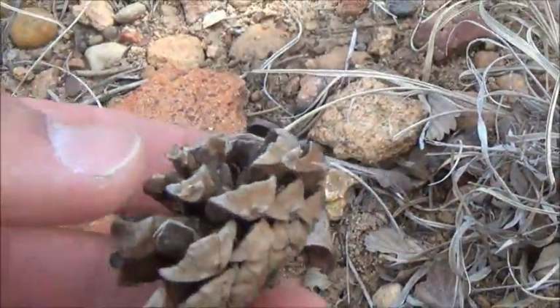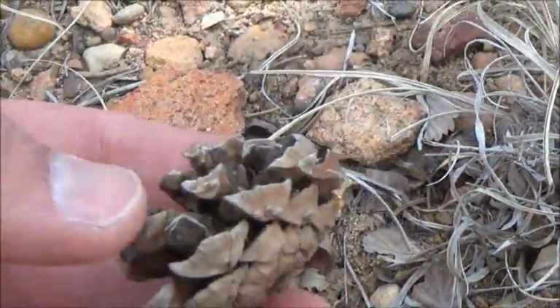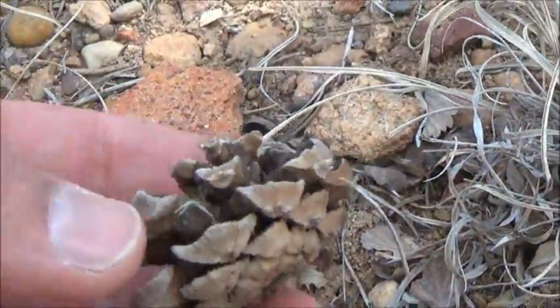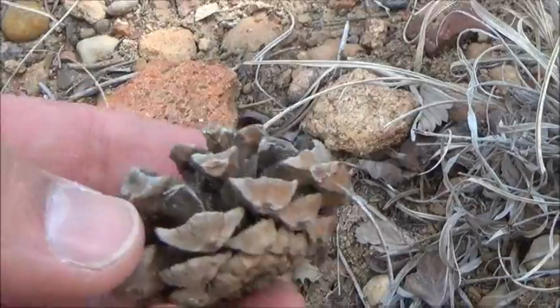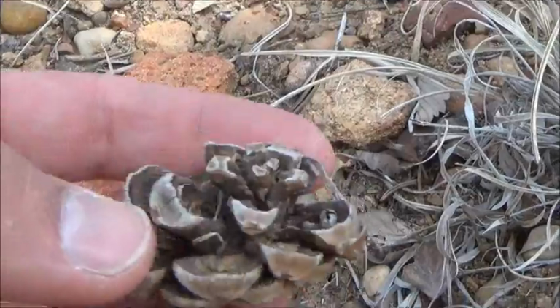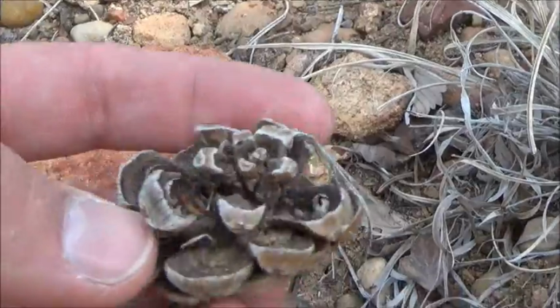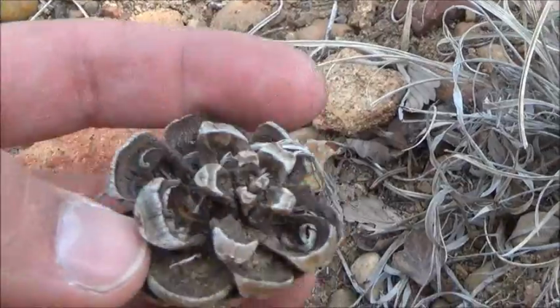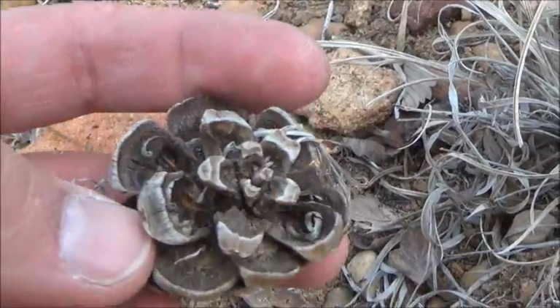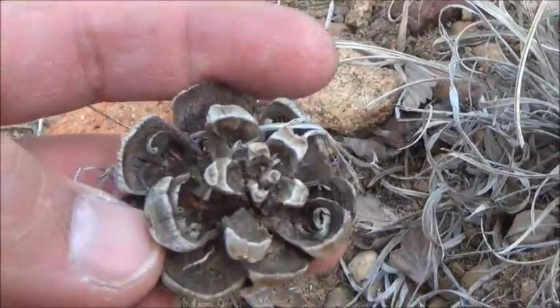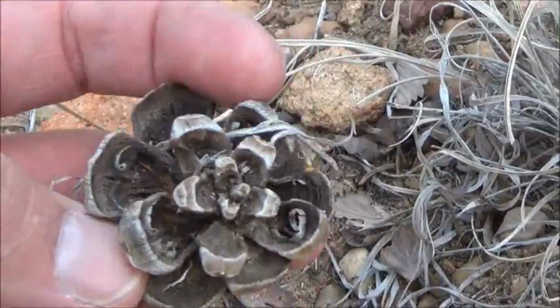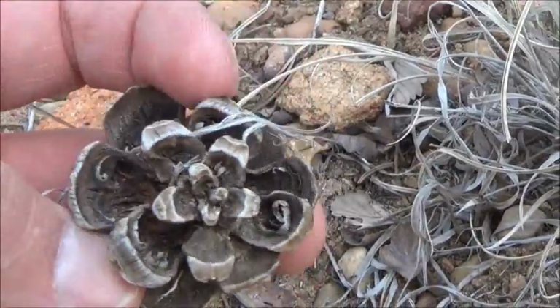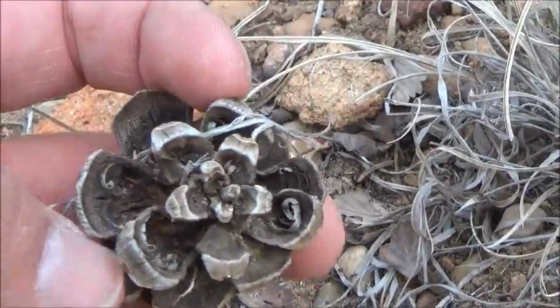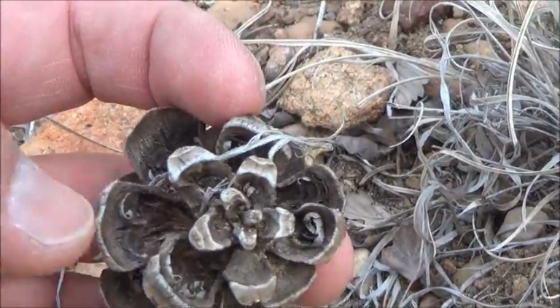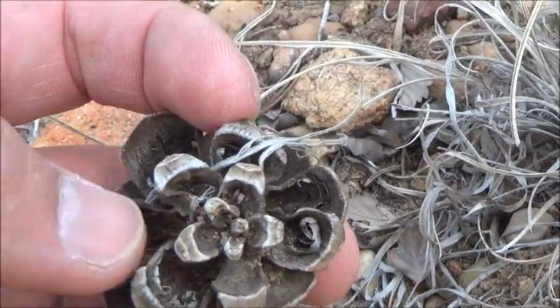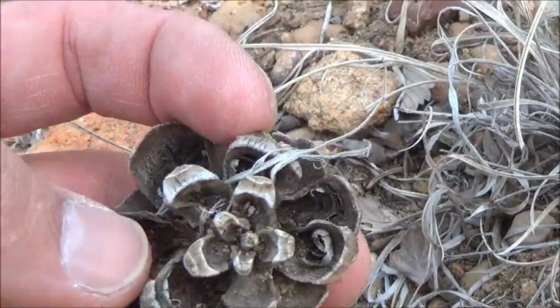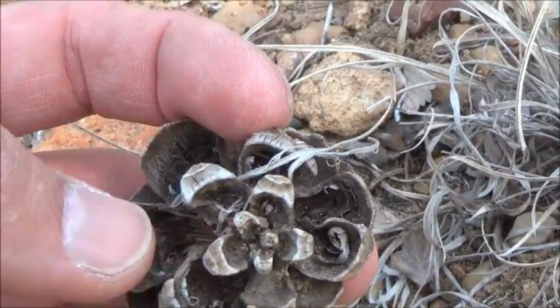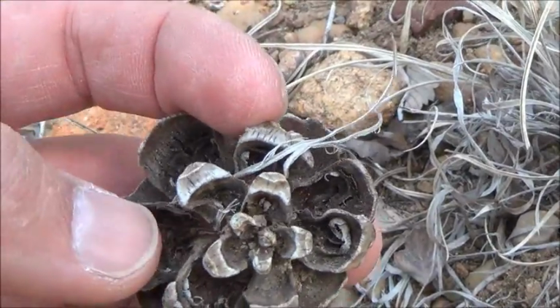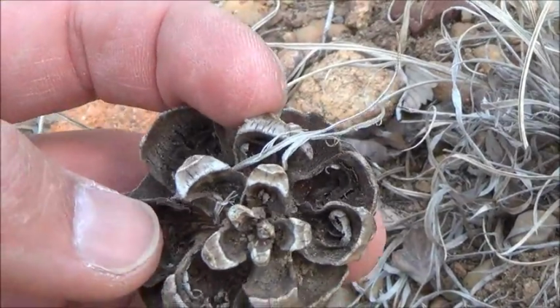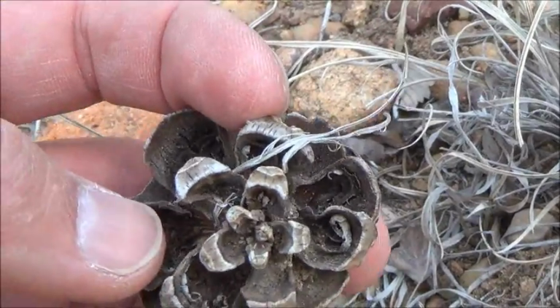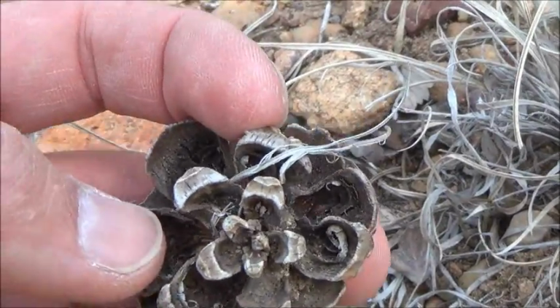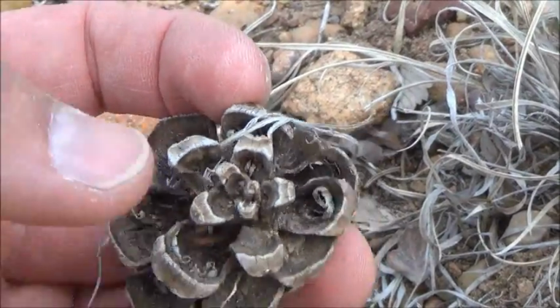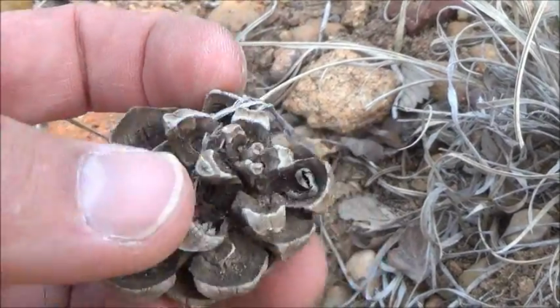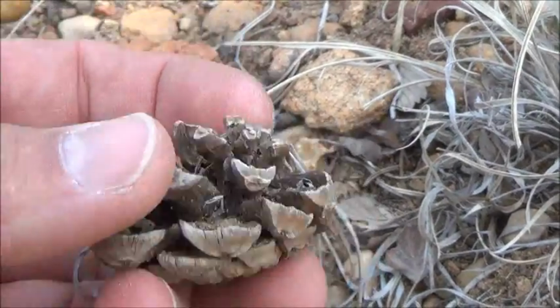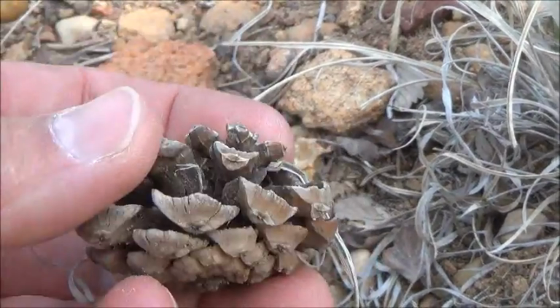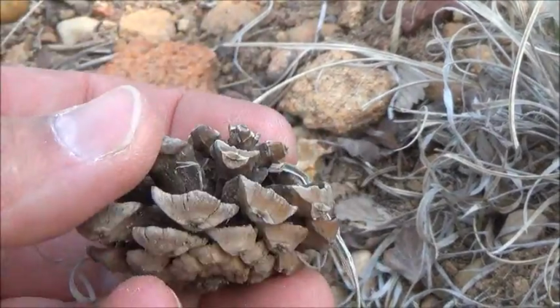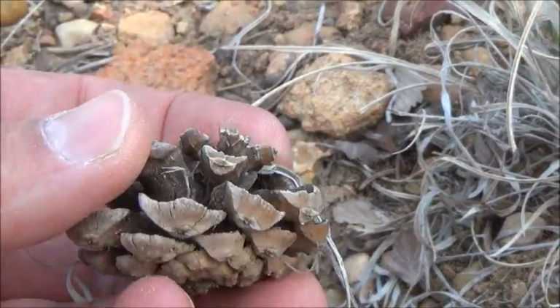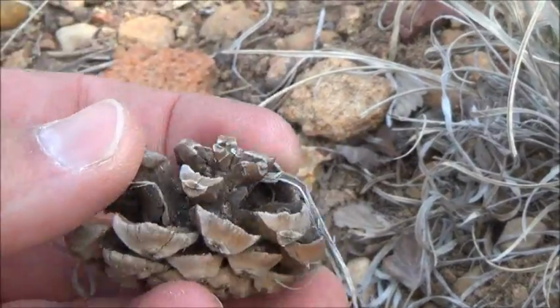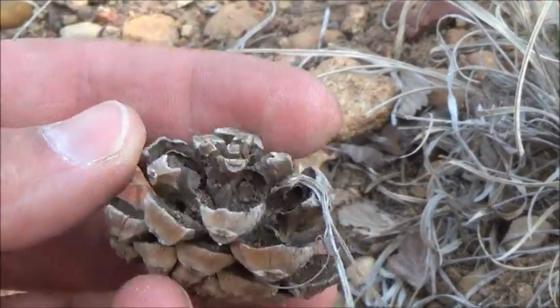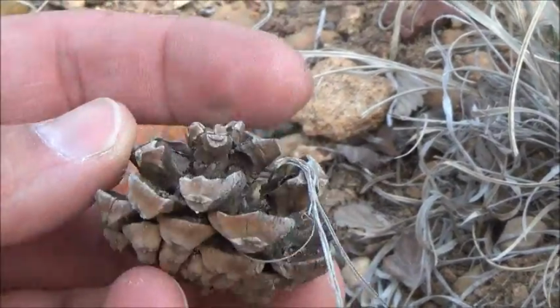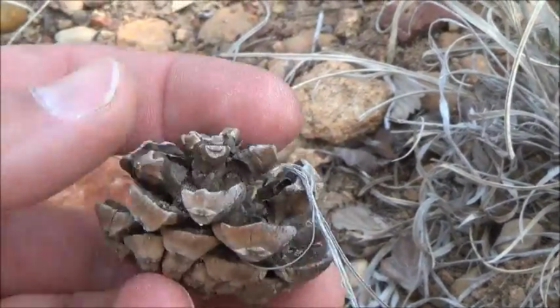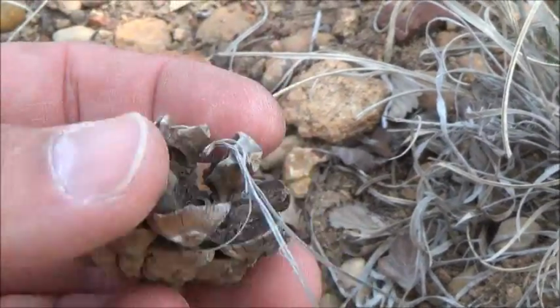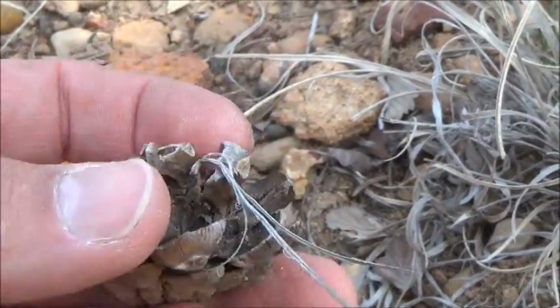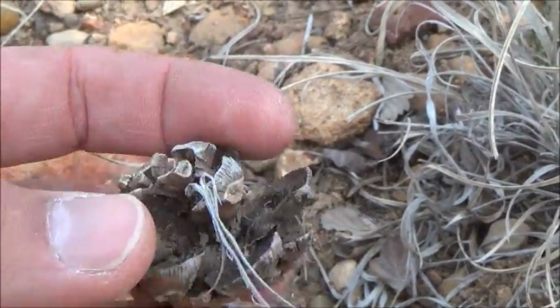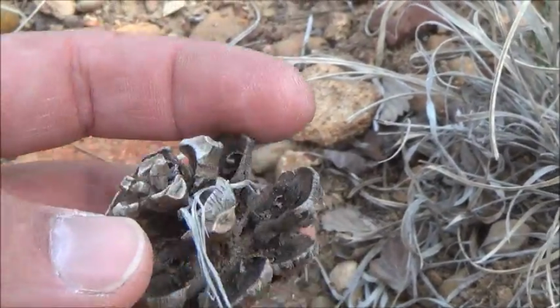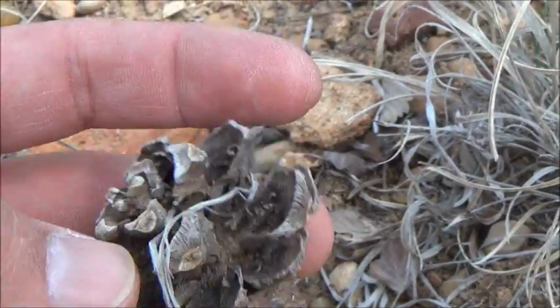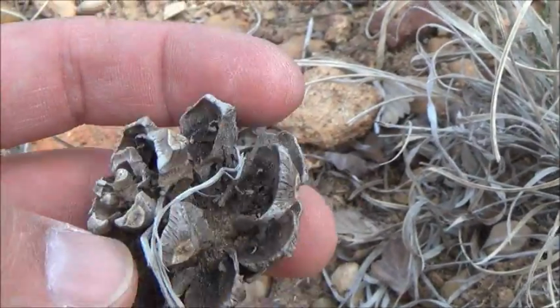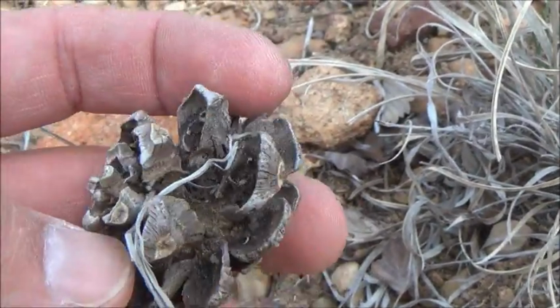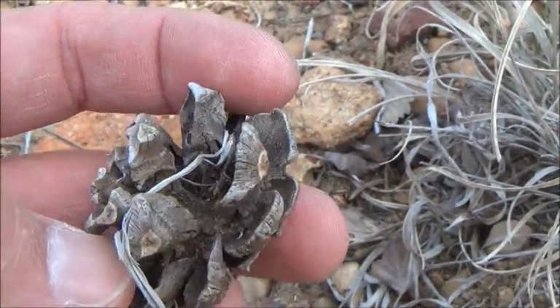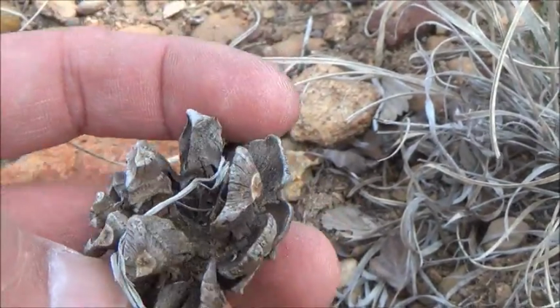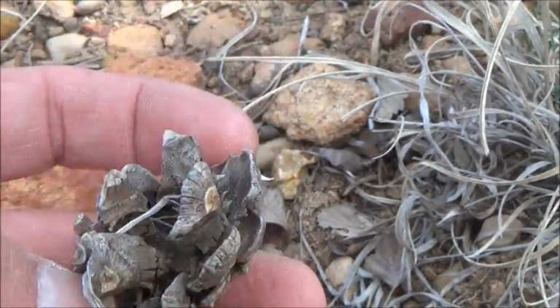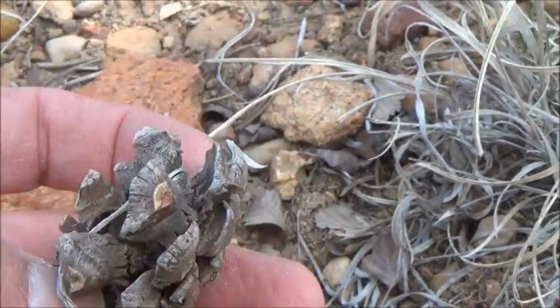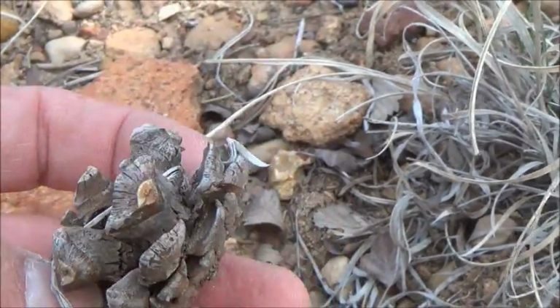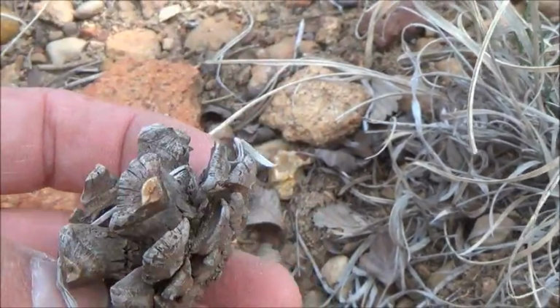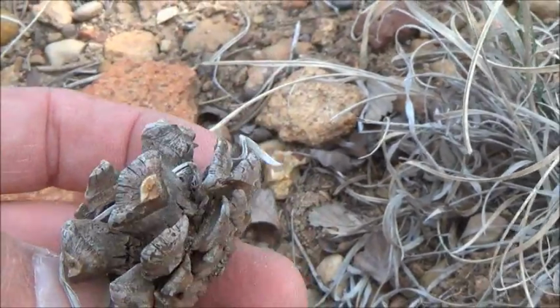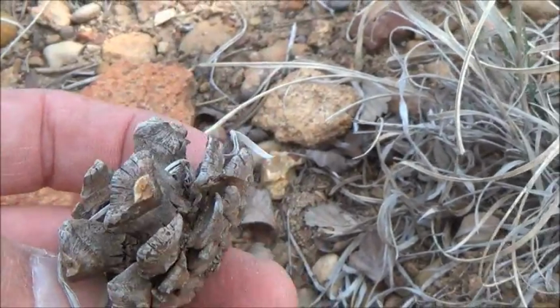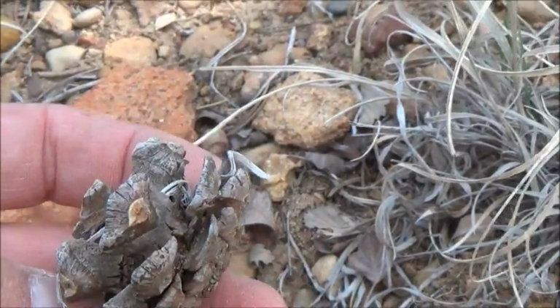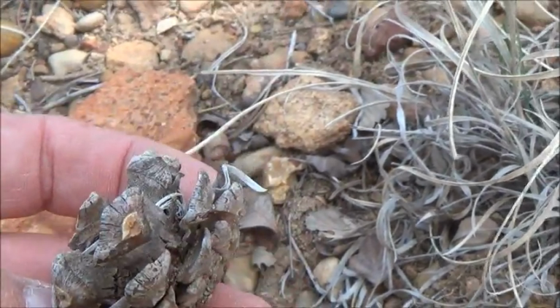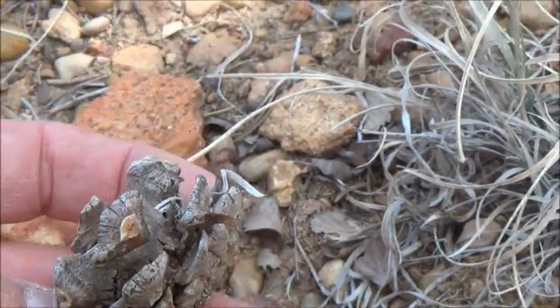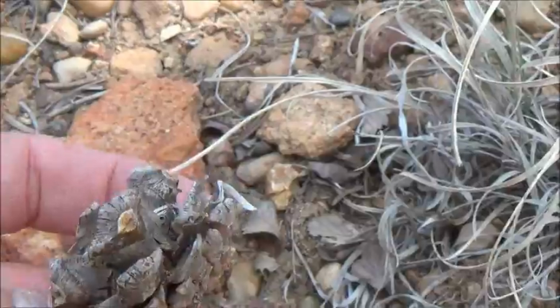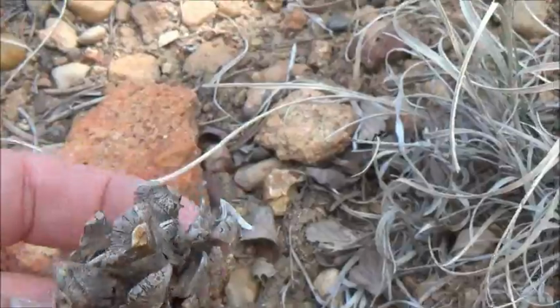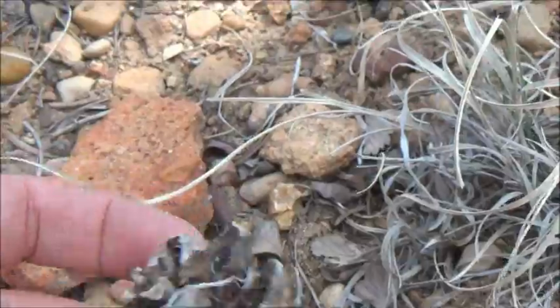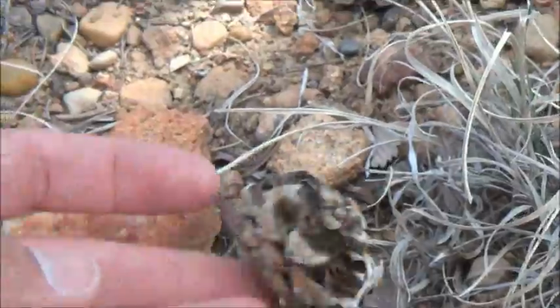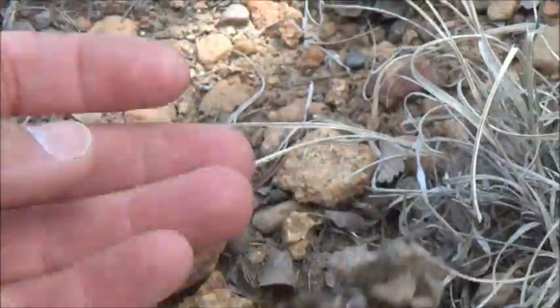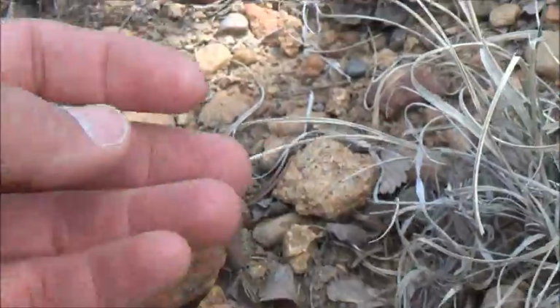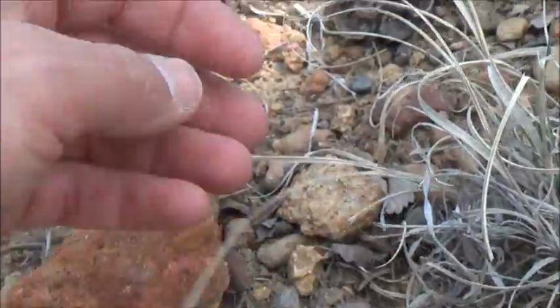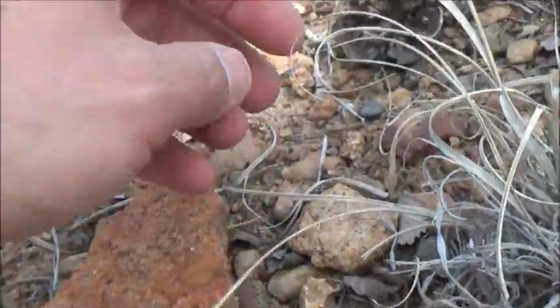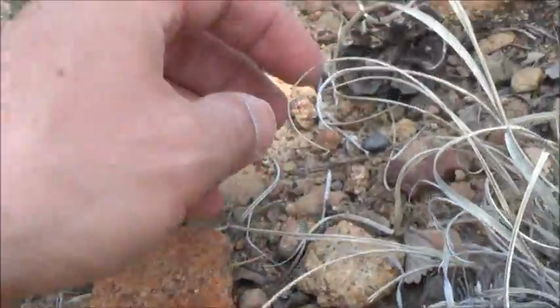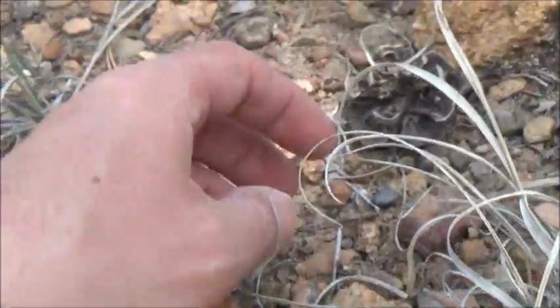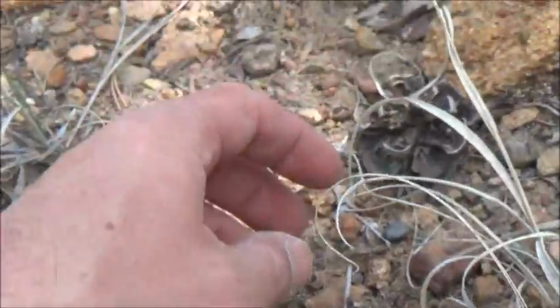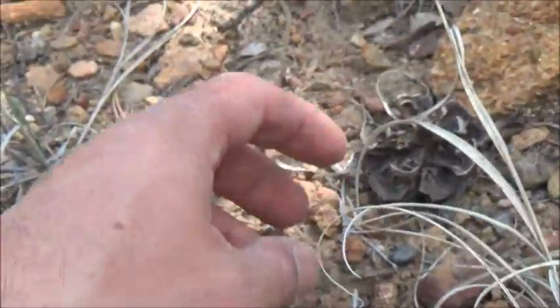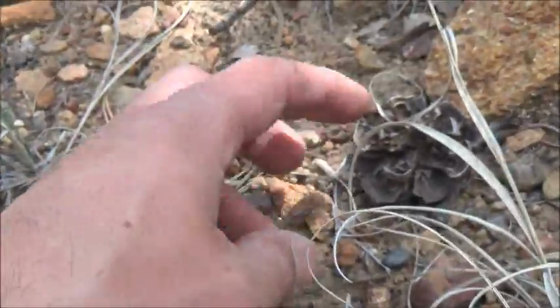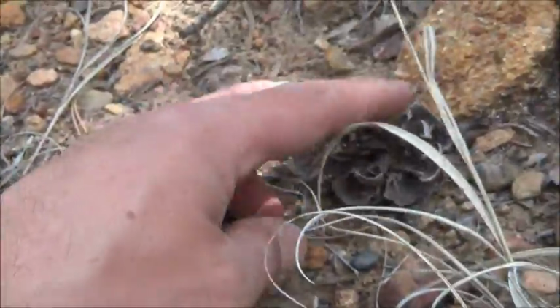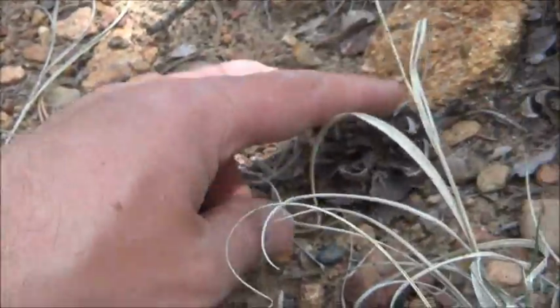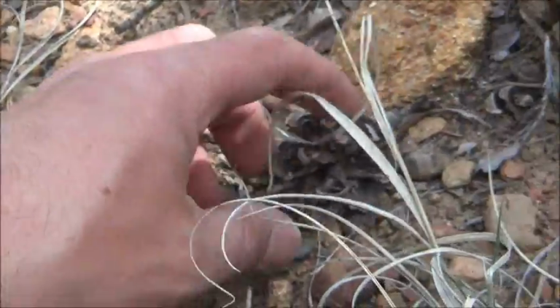This is a pine cone of the pinyon pine. Indians gathered these edible pinyon nuts, which are full of calories, as a food supply.